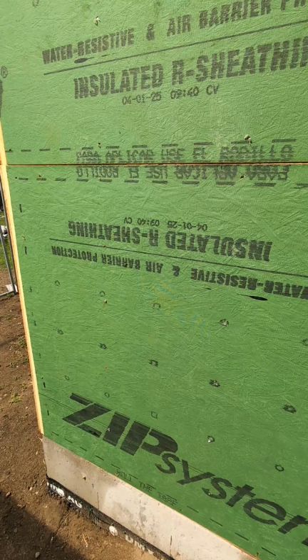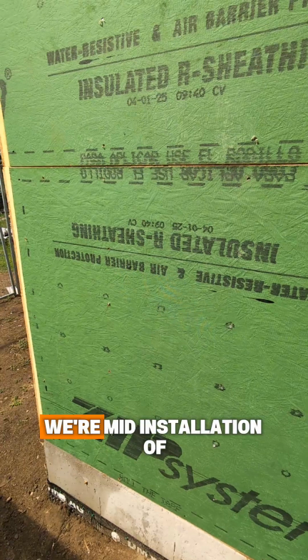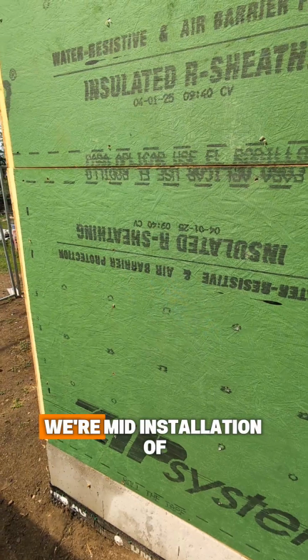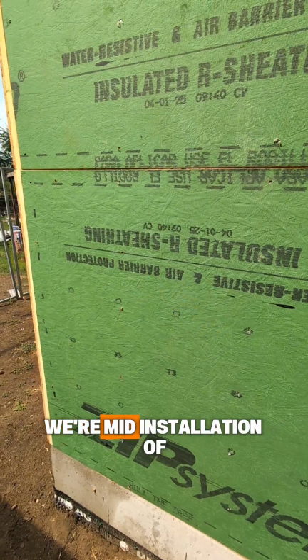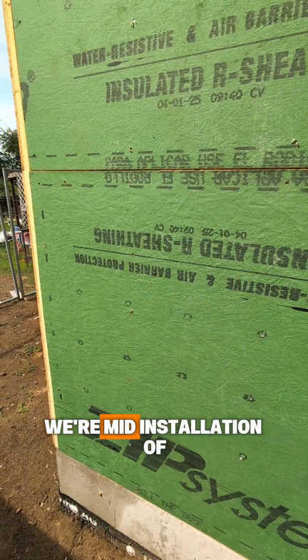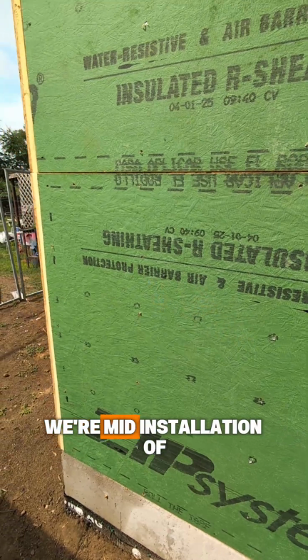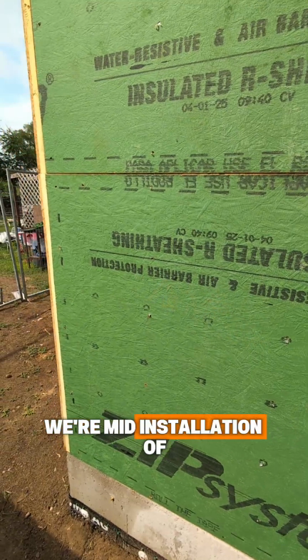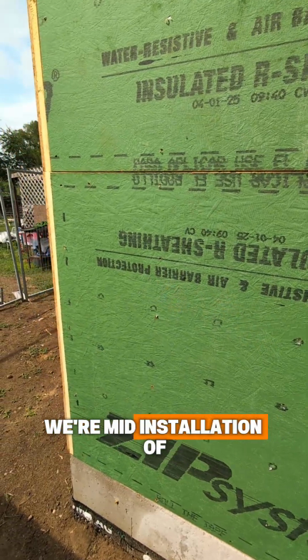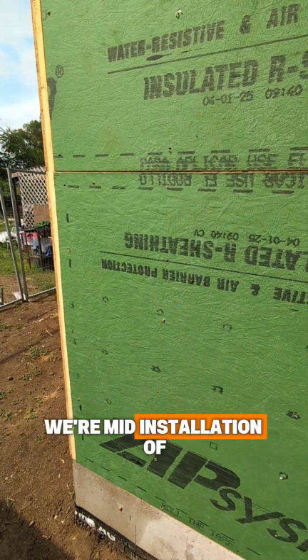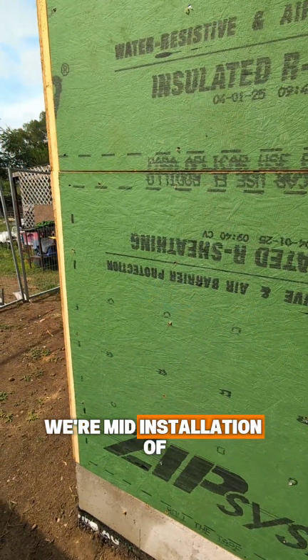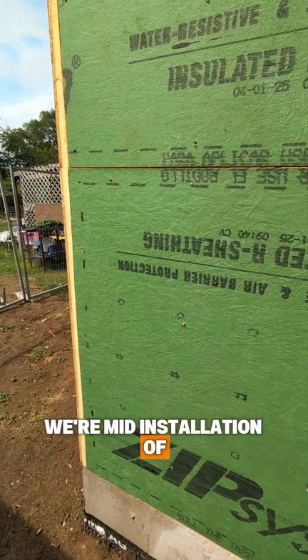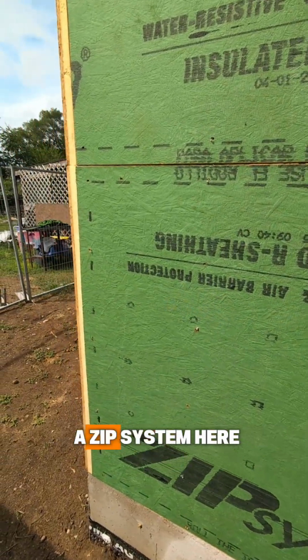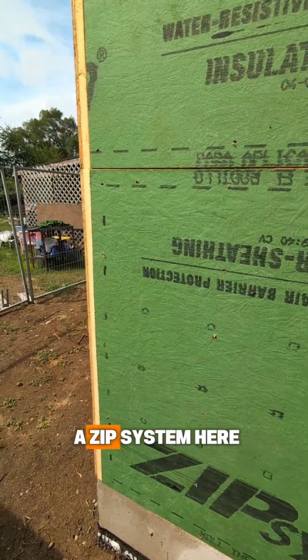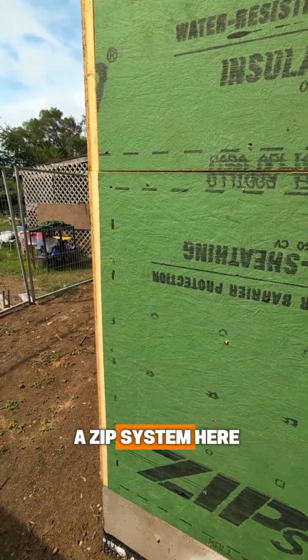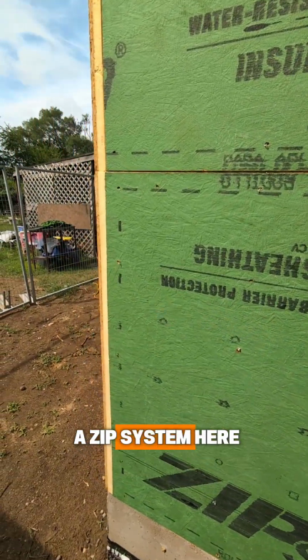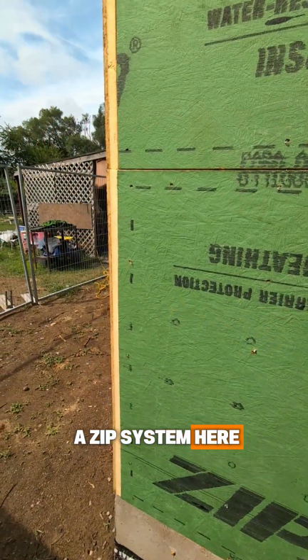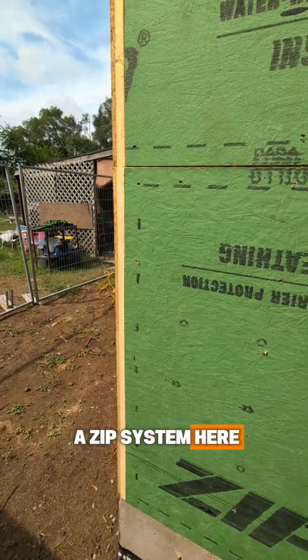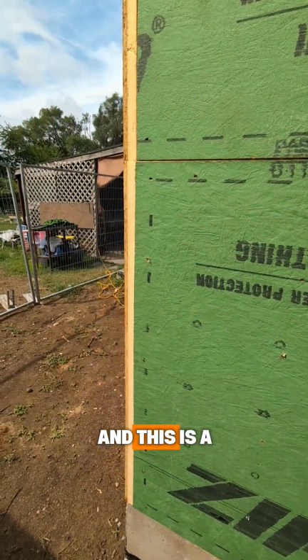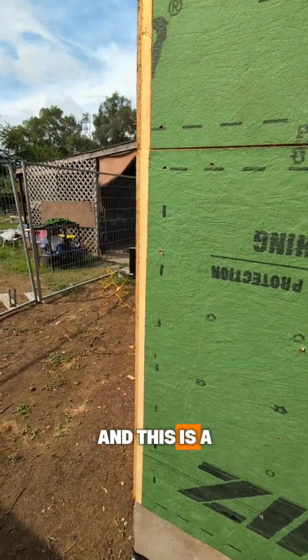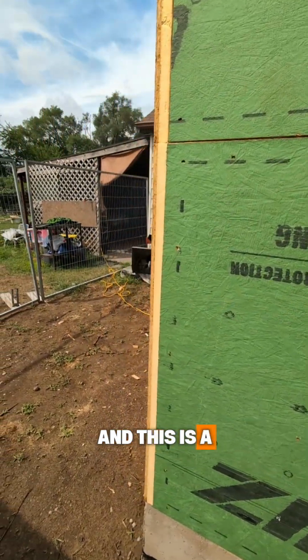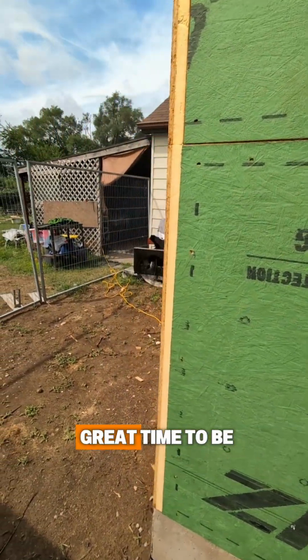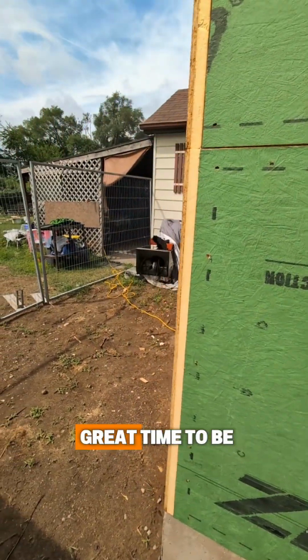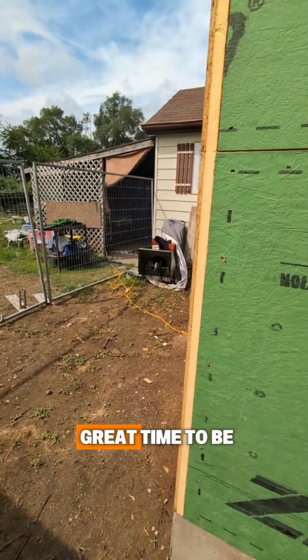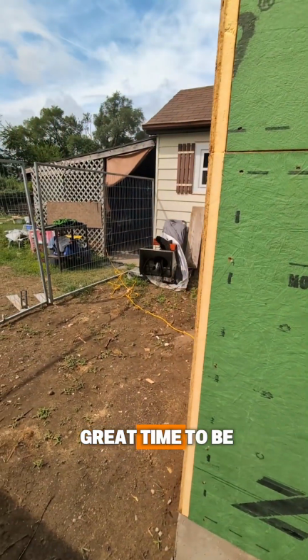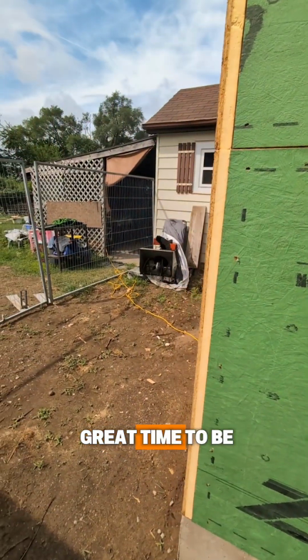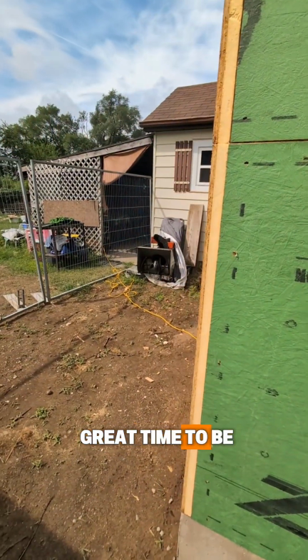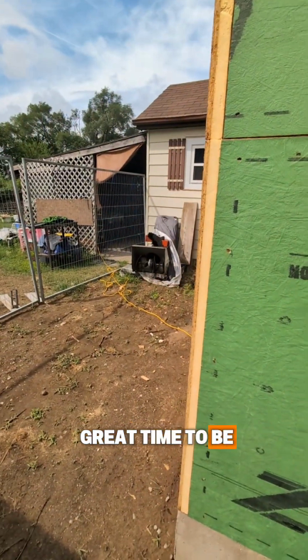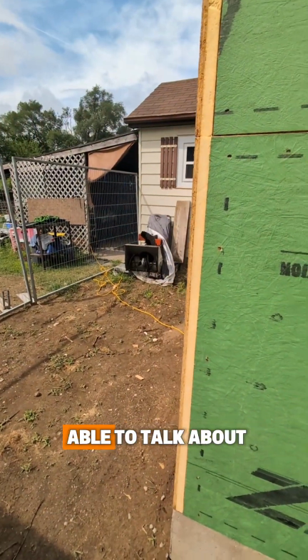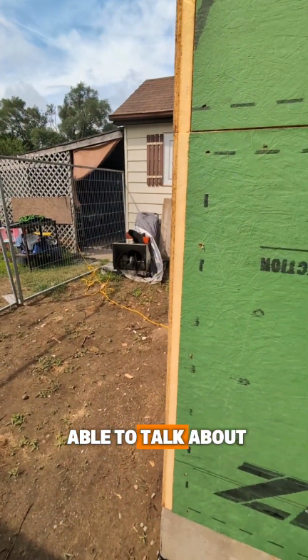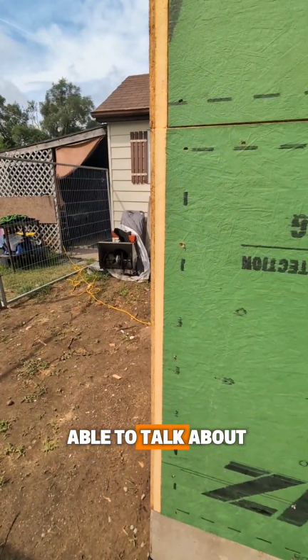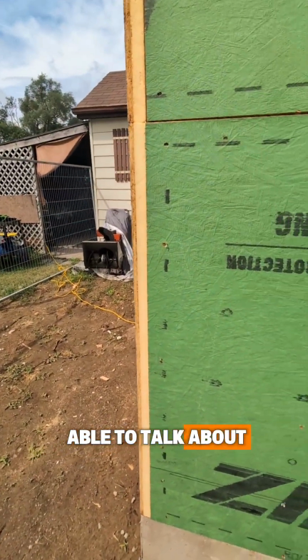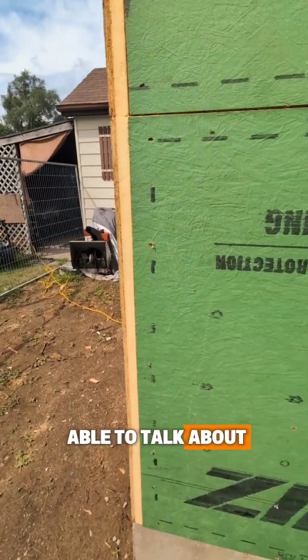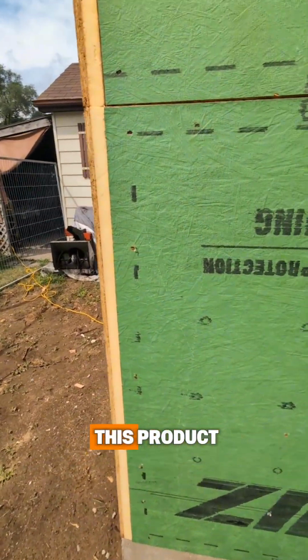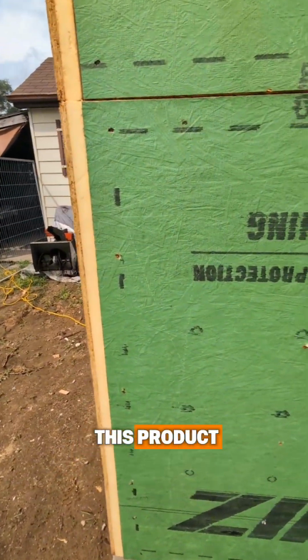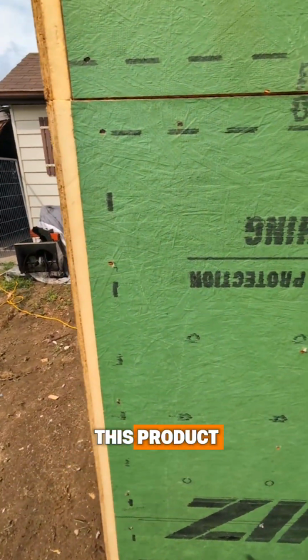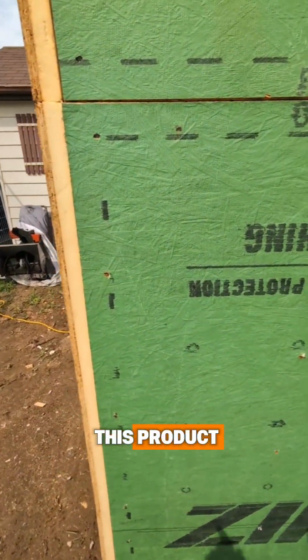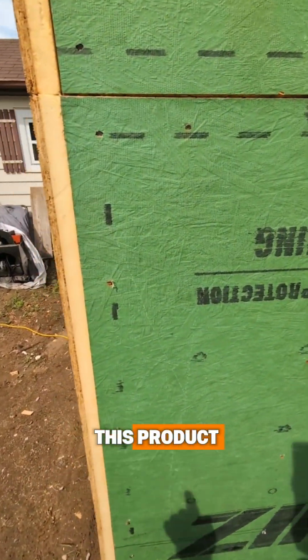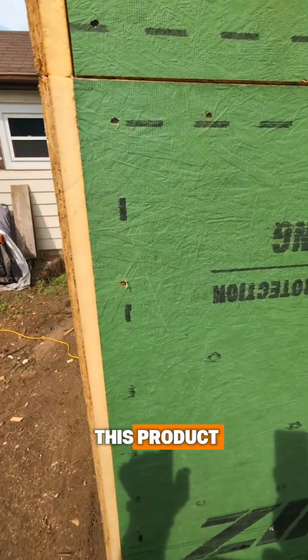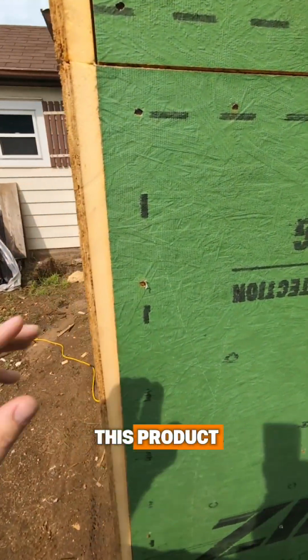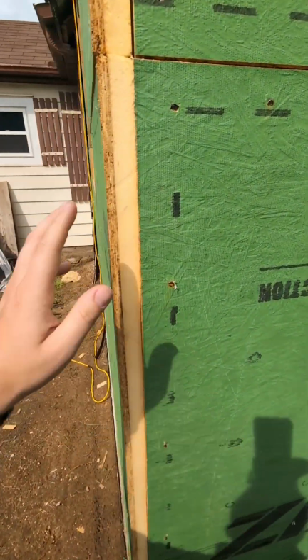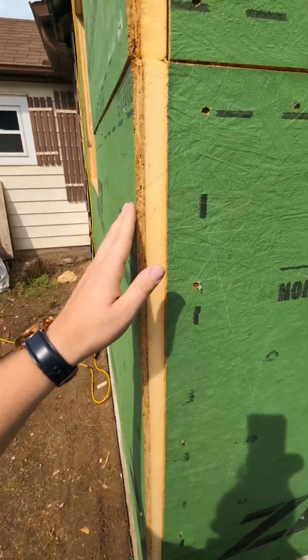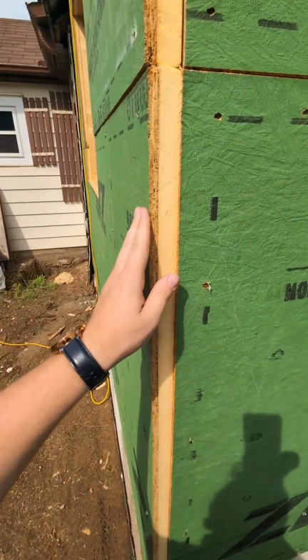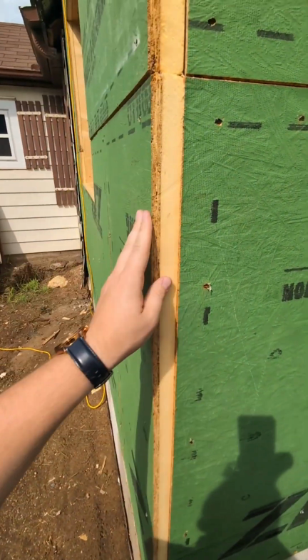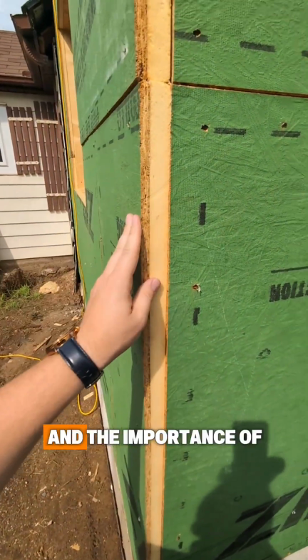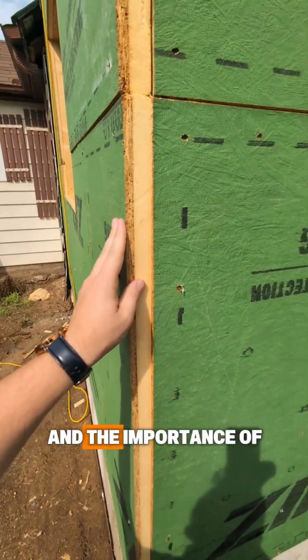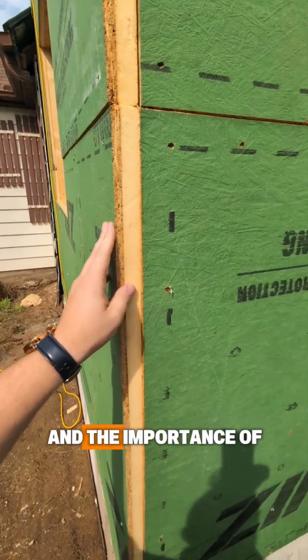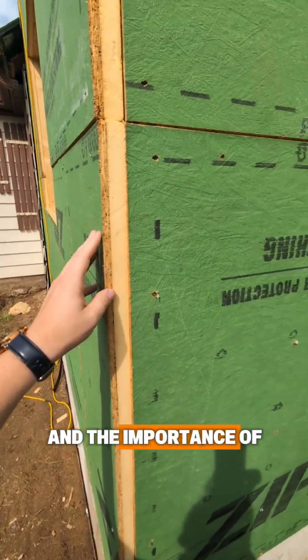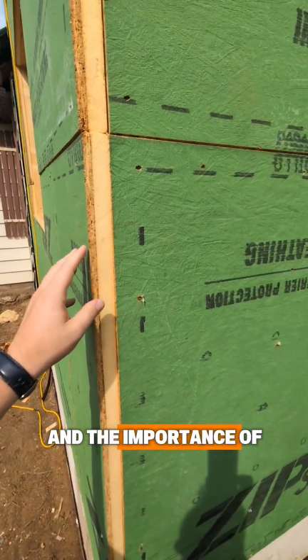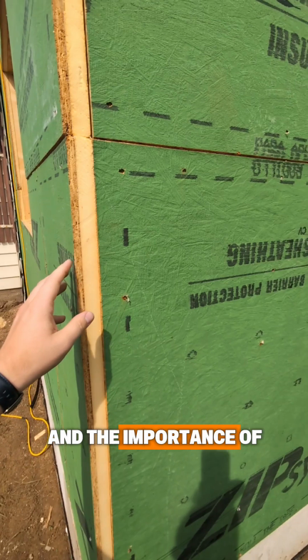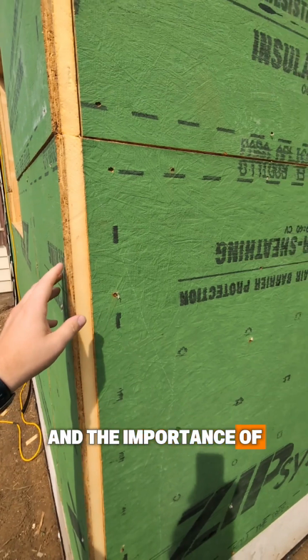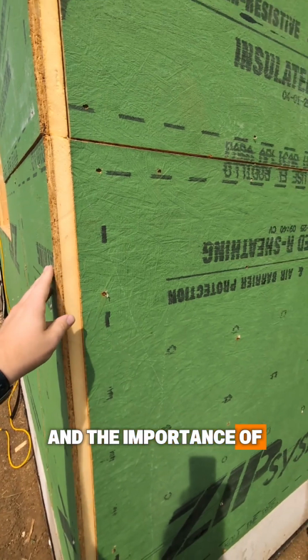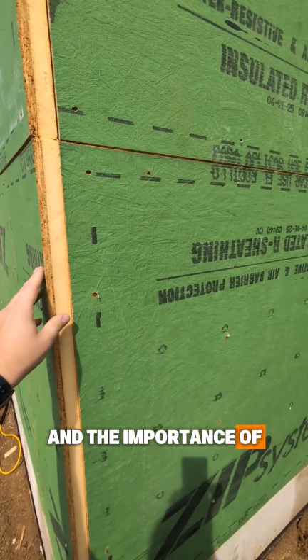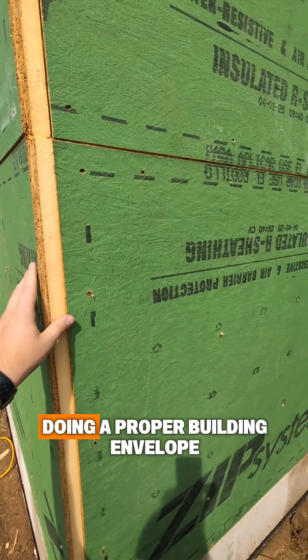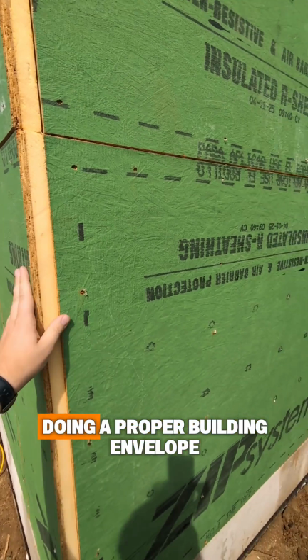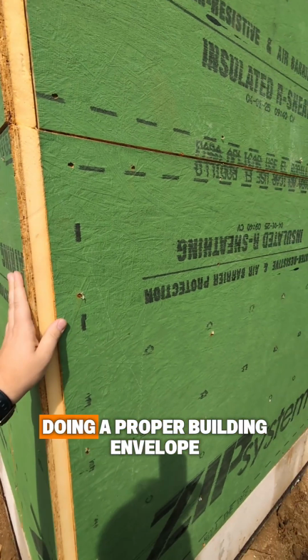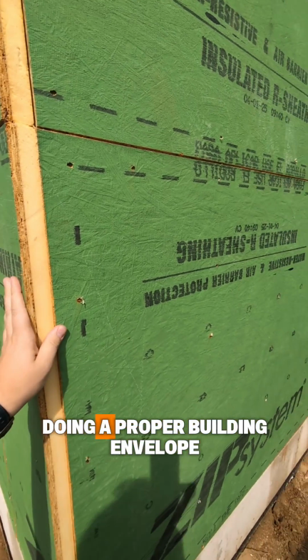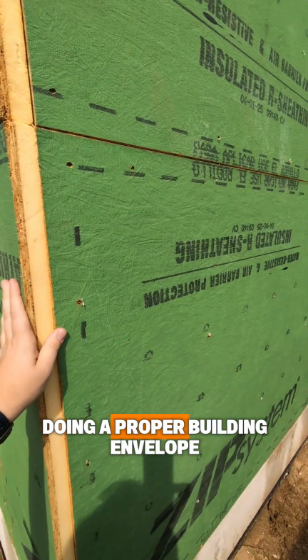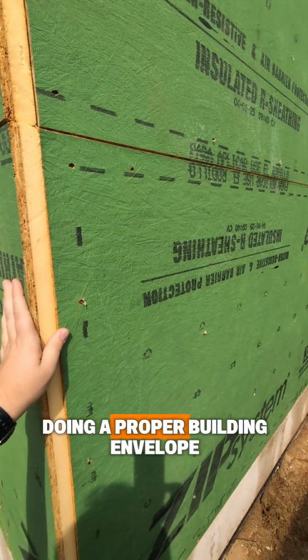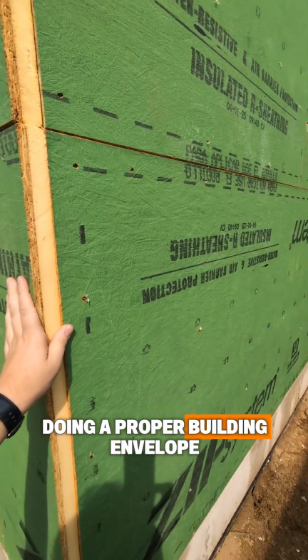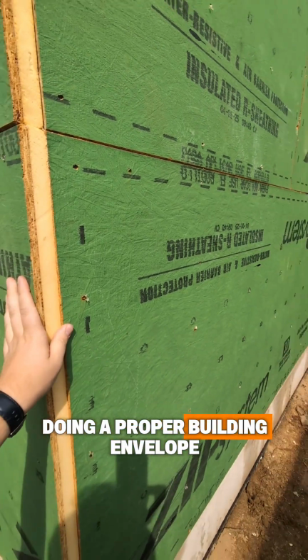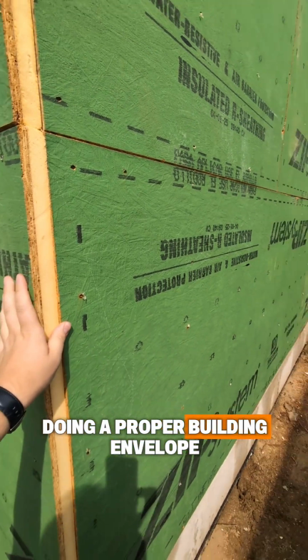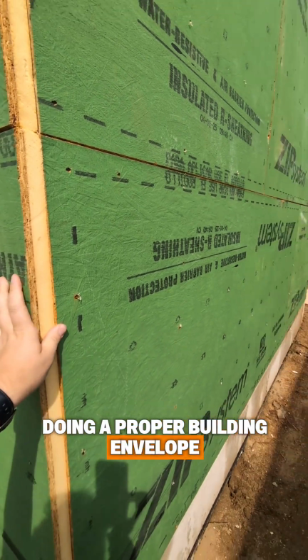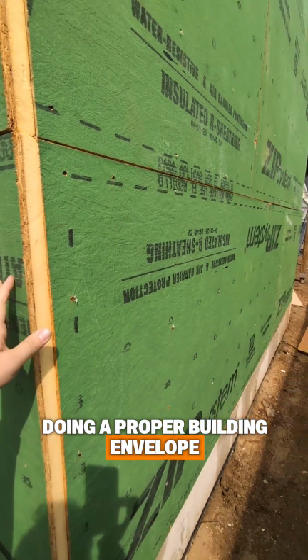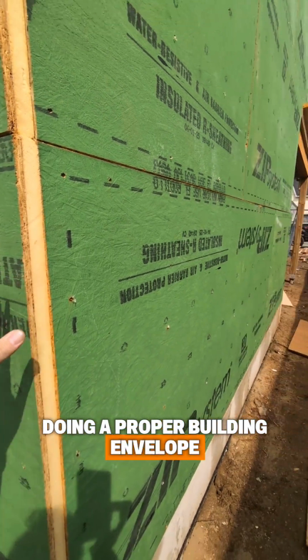We're mid-installation of a ZIP System here, and this is a great time to talk about this product and the importance of doing a proper building envelope.